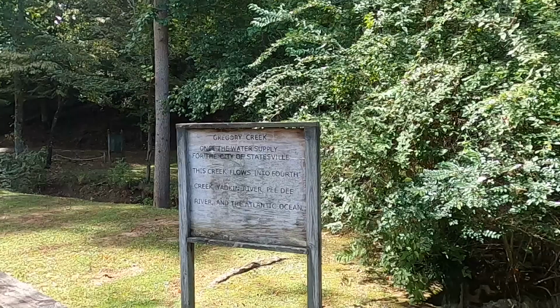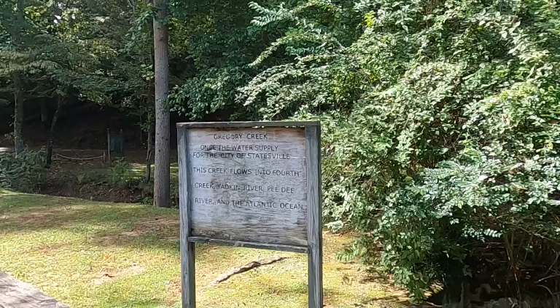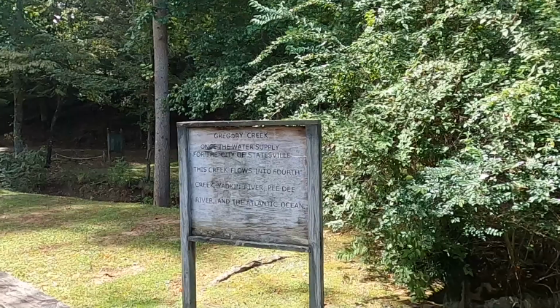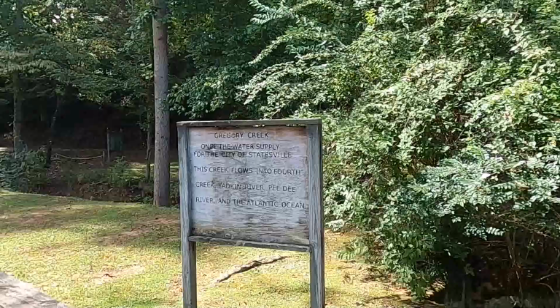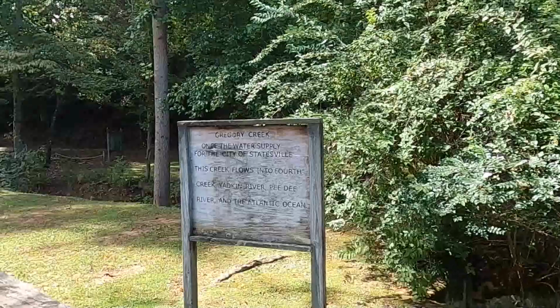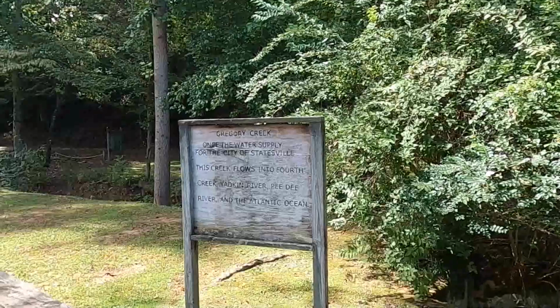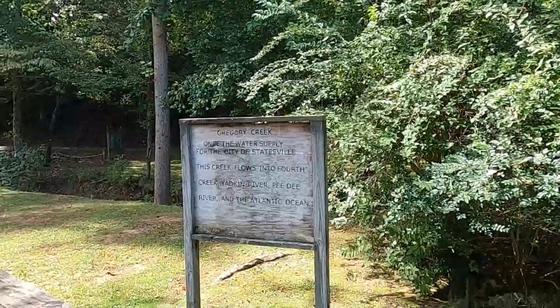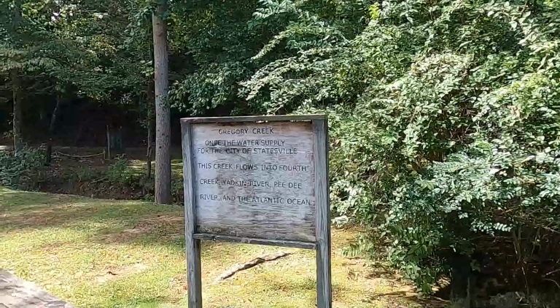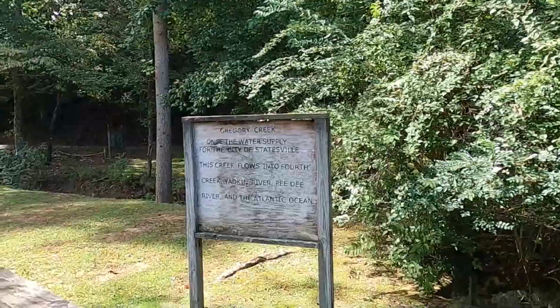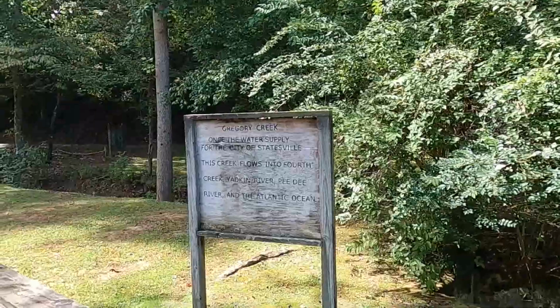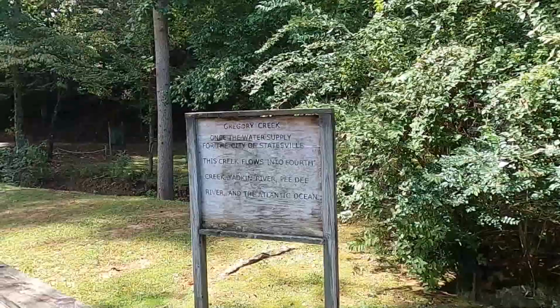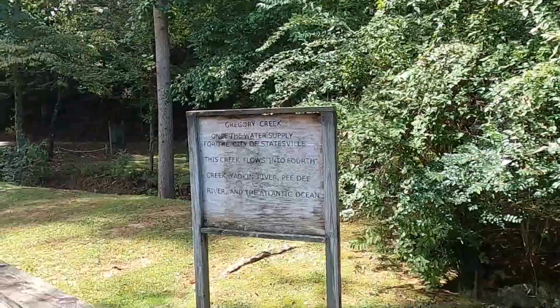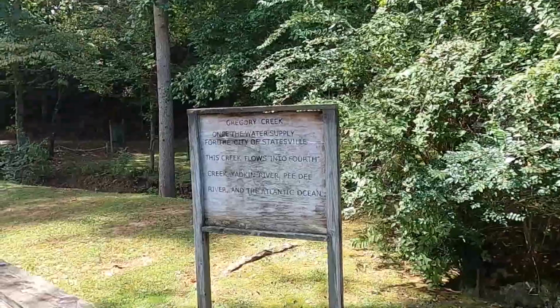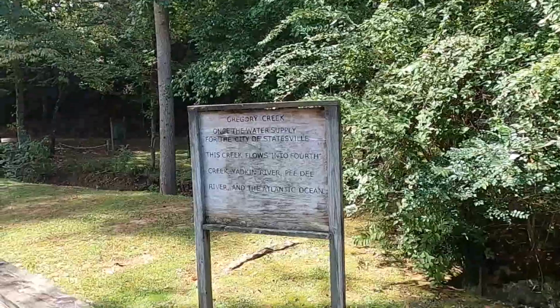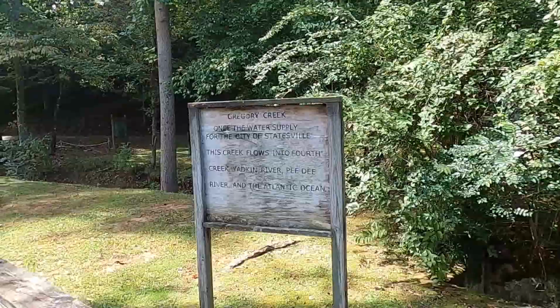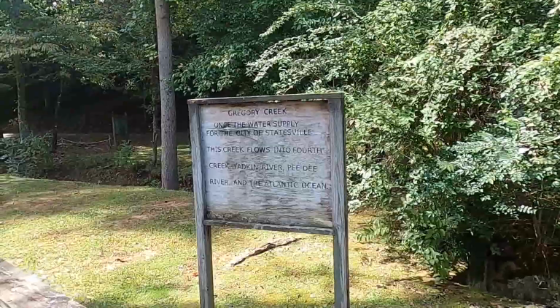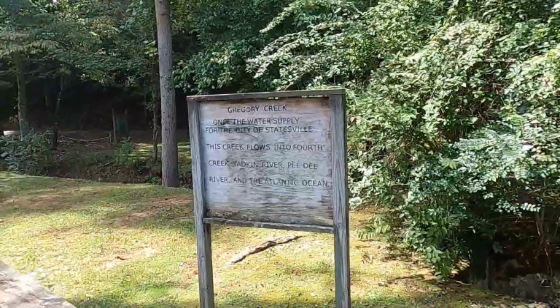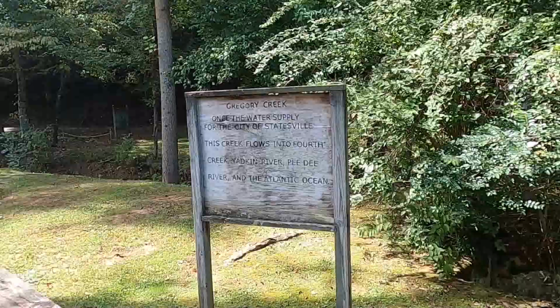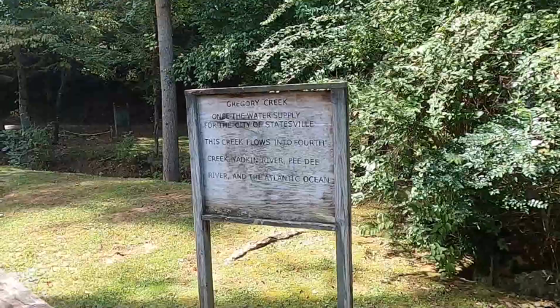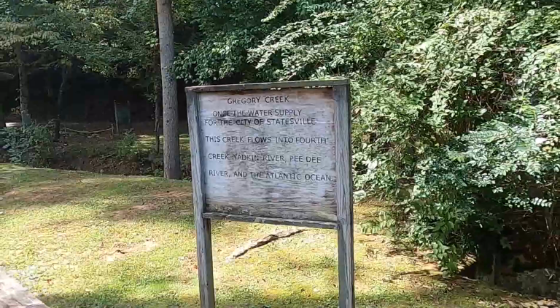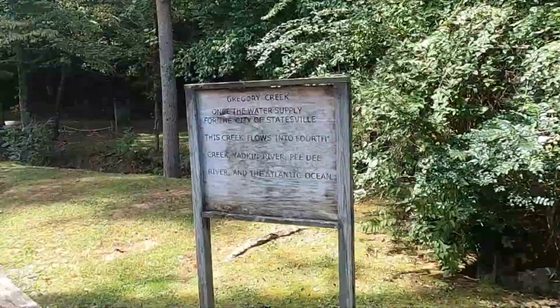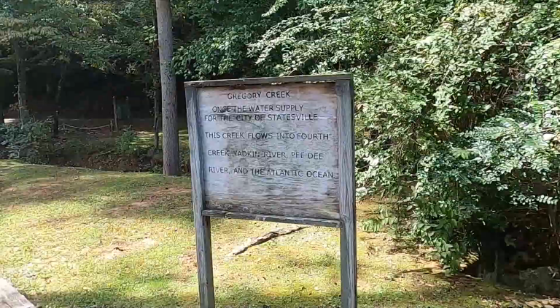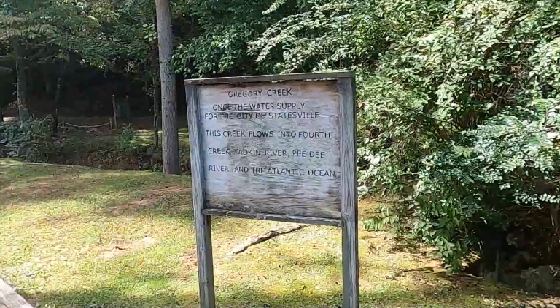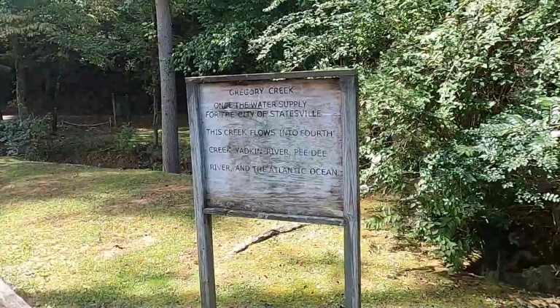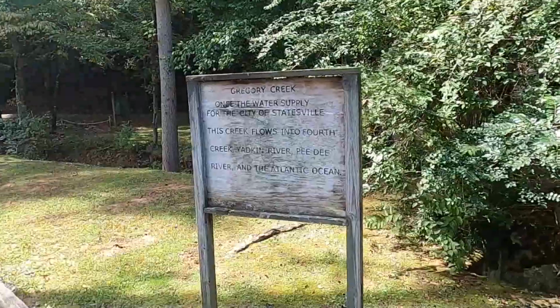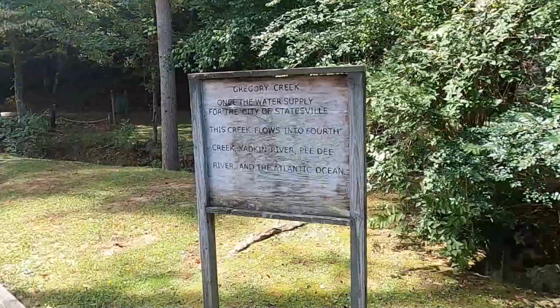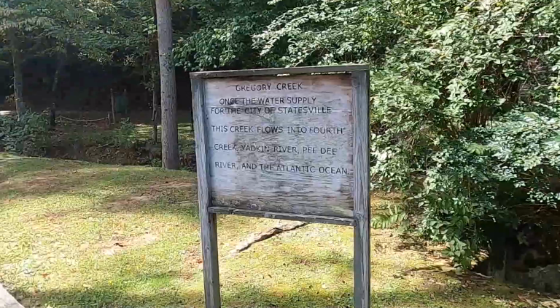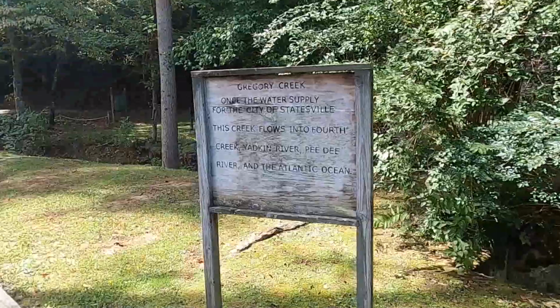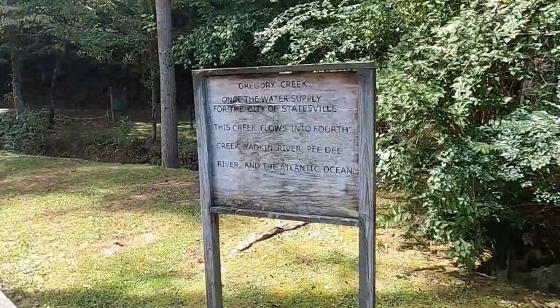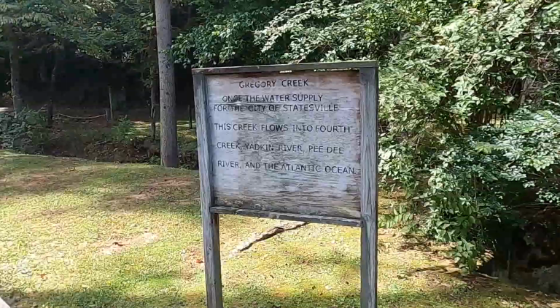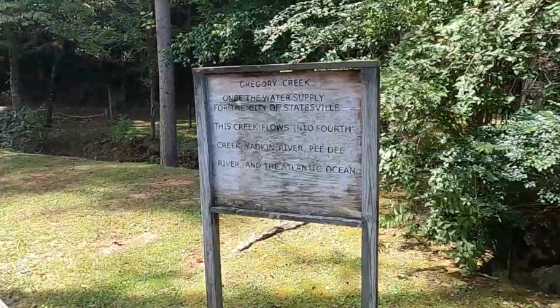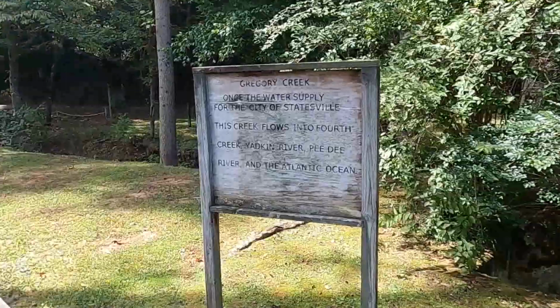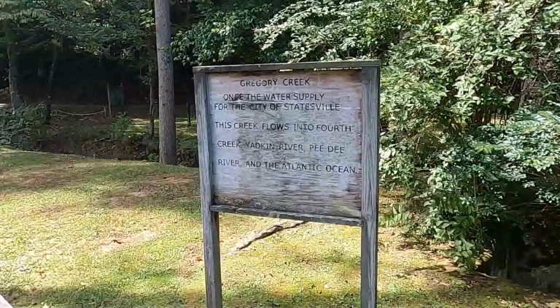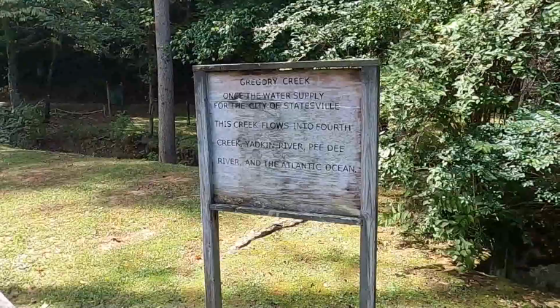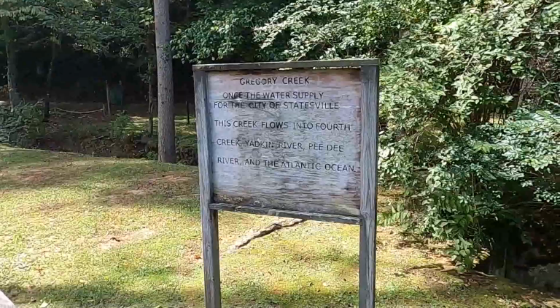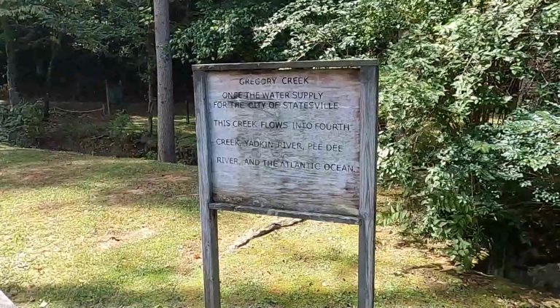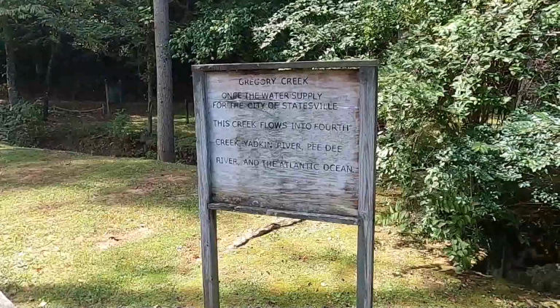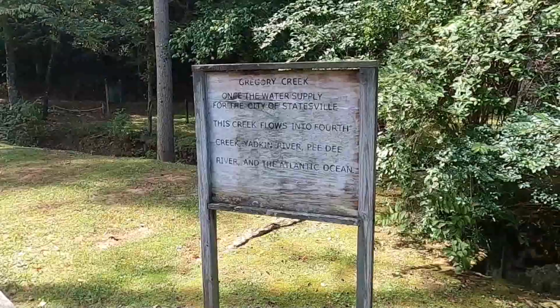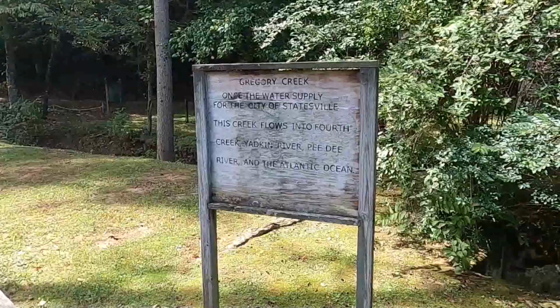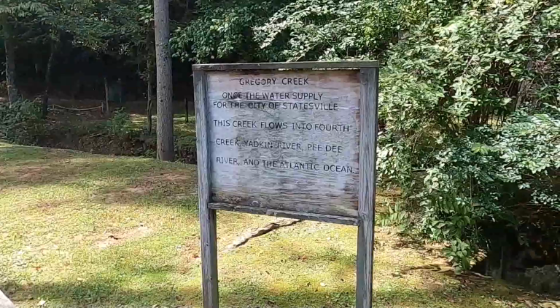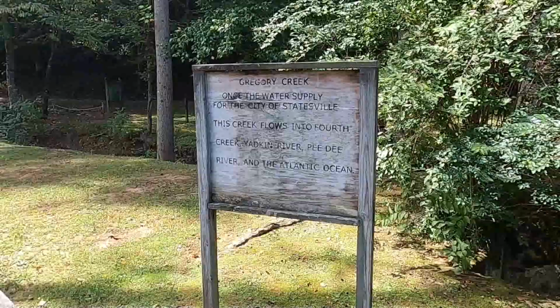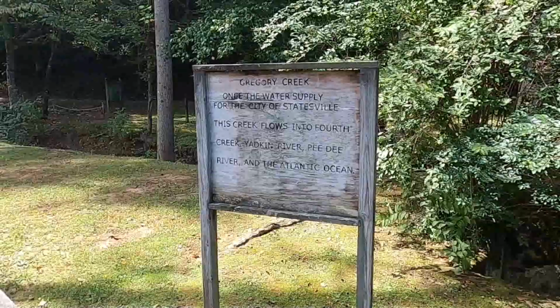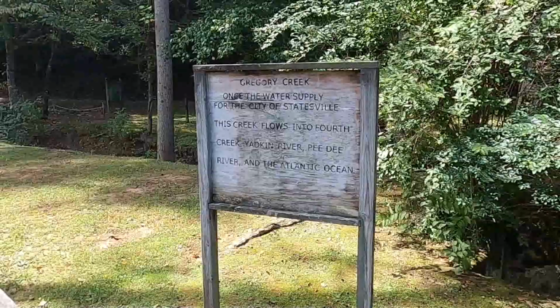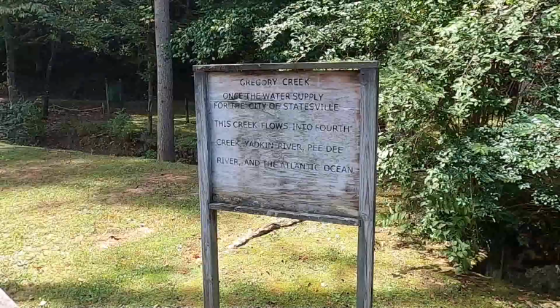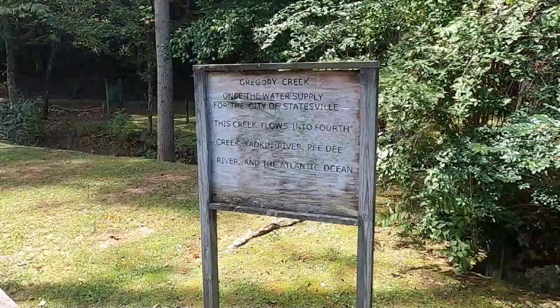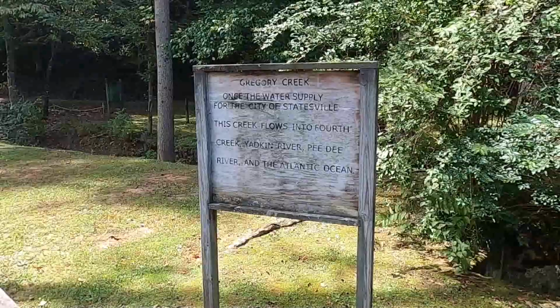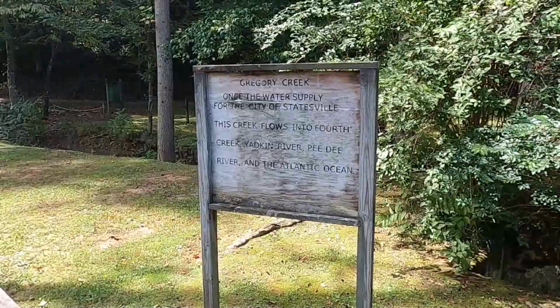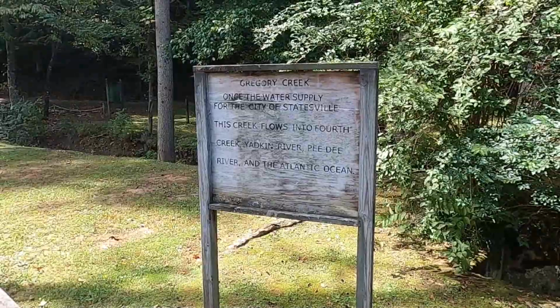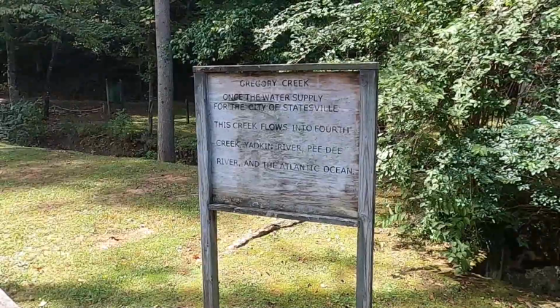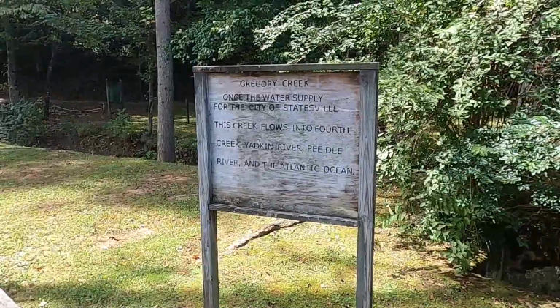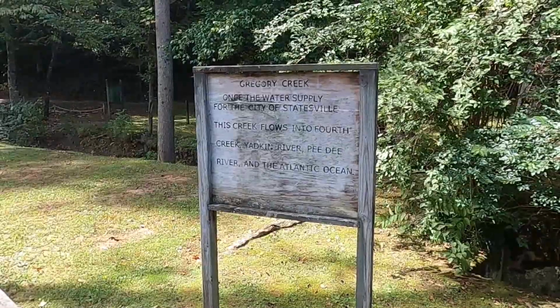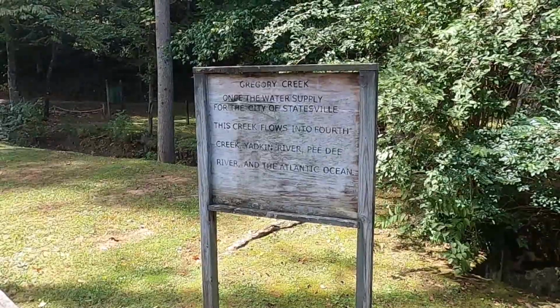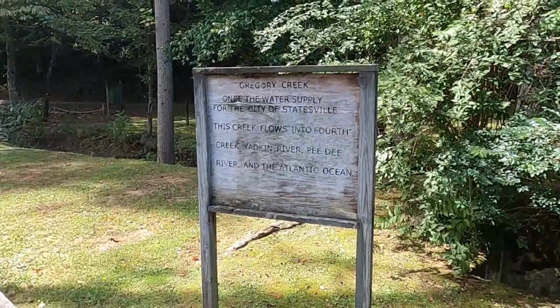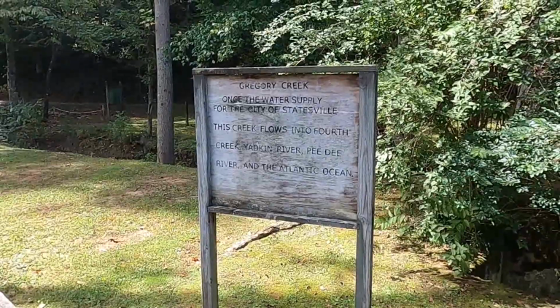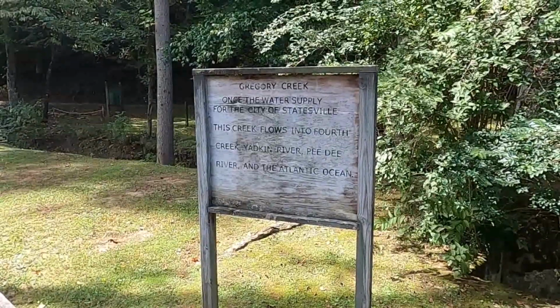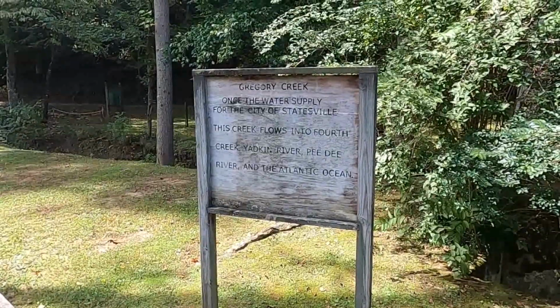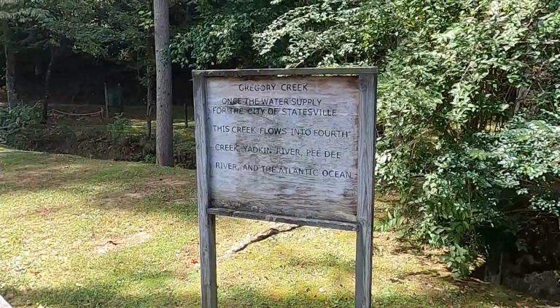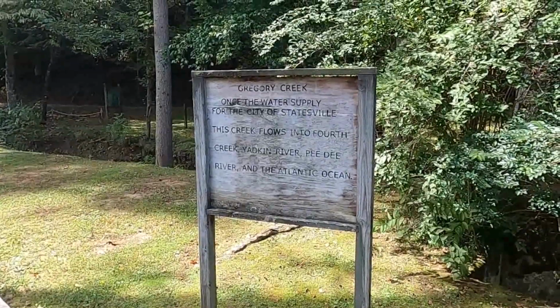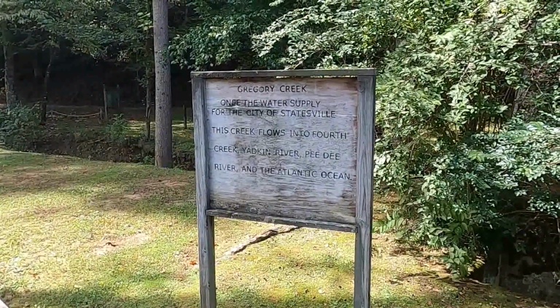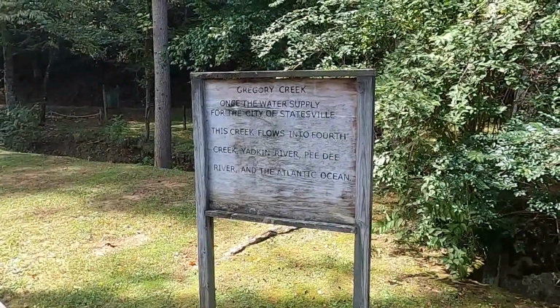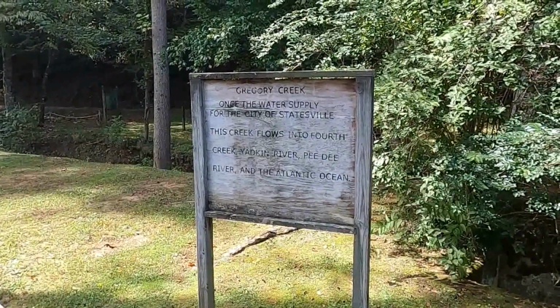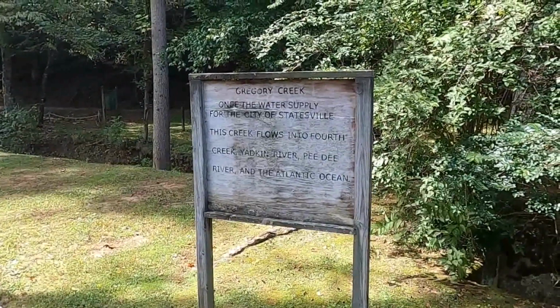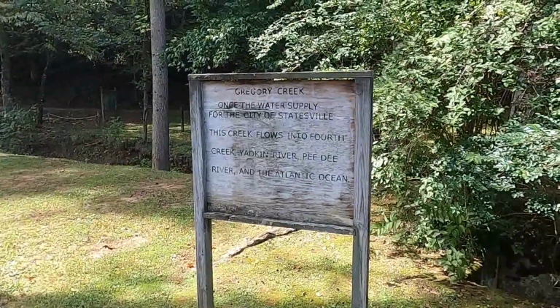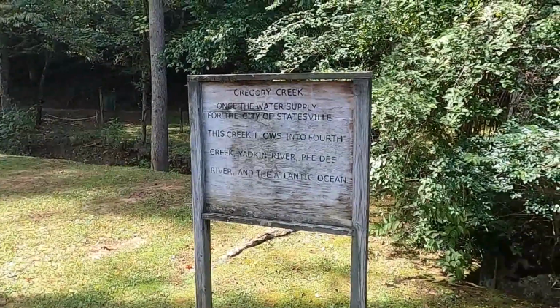This is Jan, the Global Explorer. In this short video, I take a brief look at Gregory Creek.